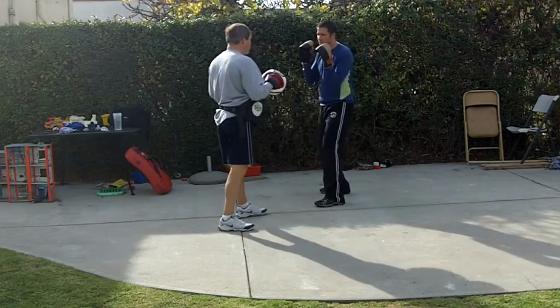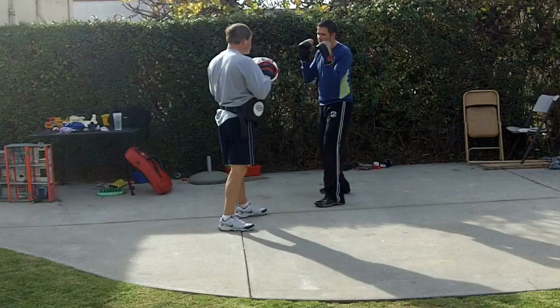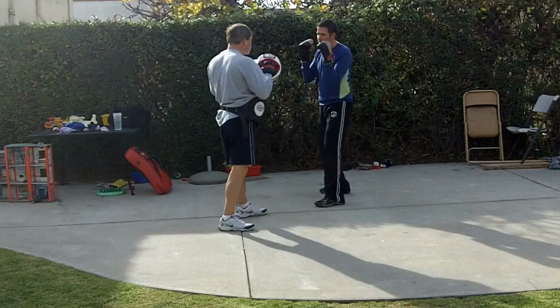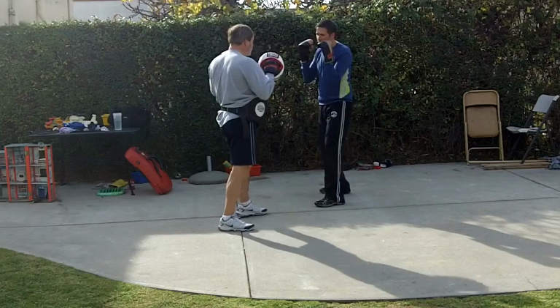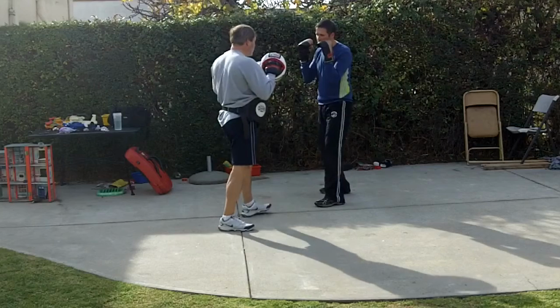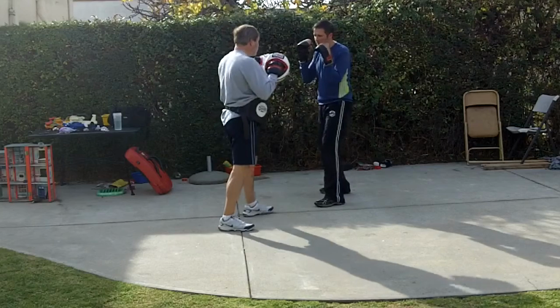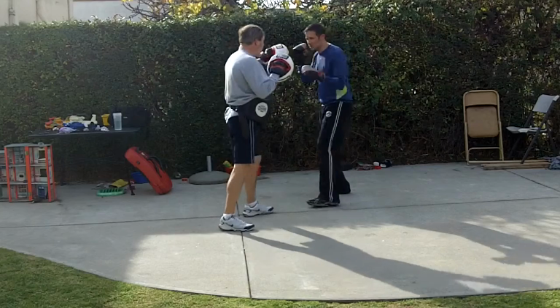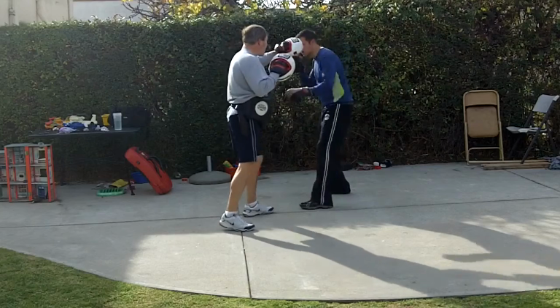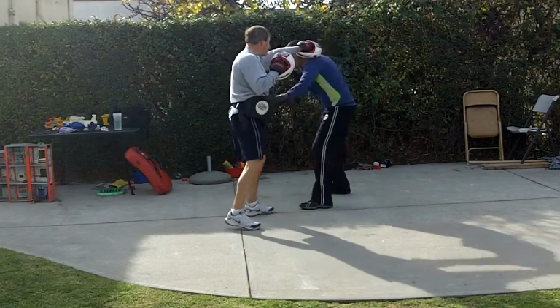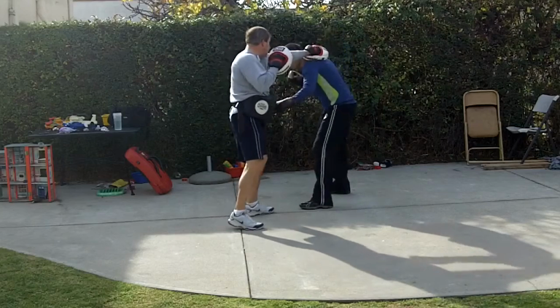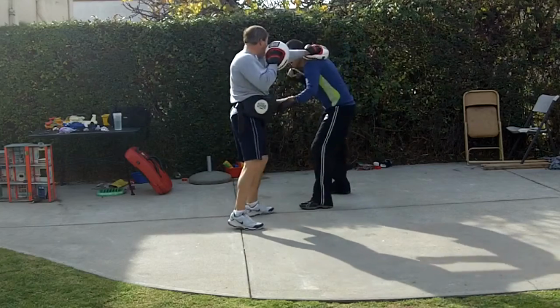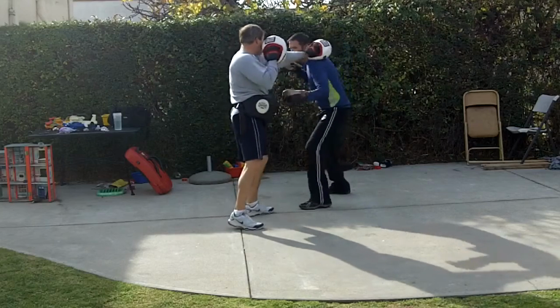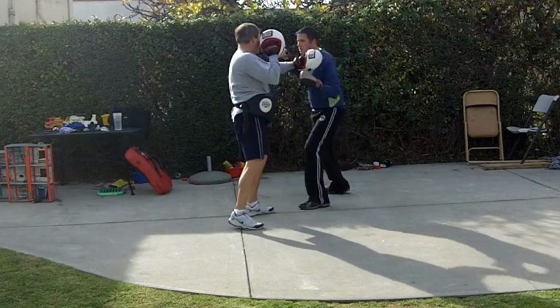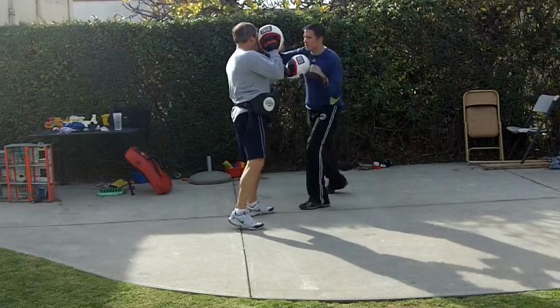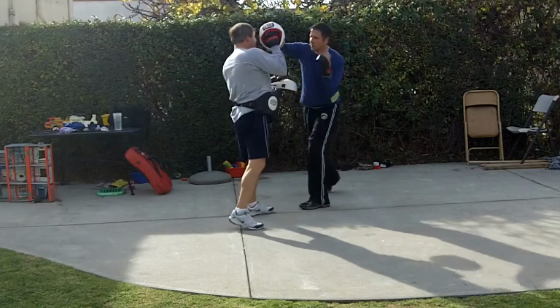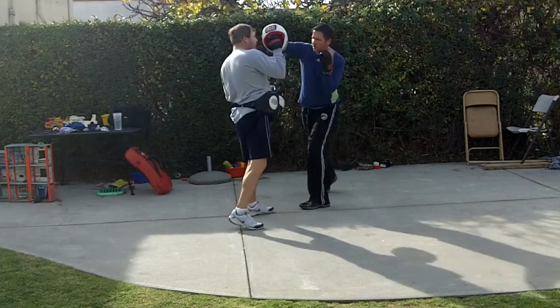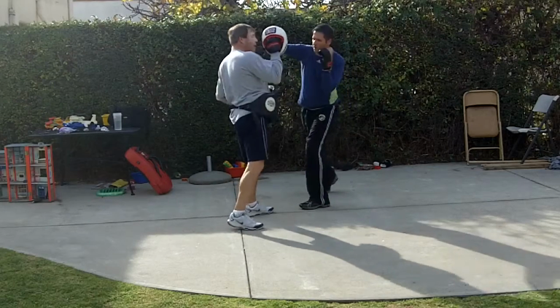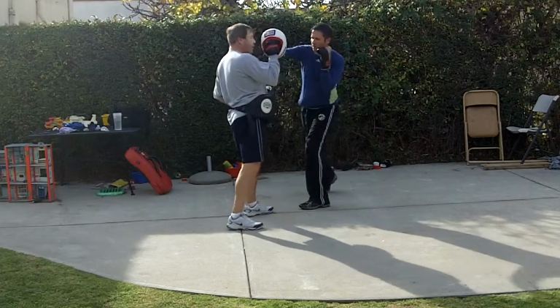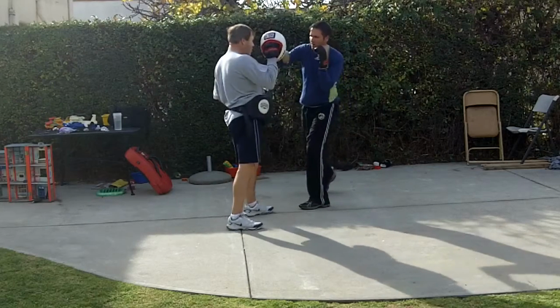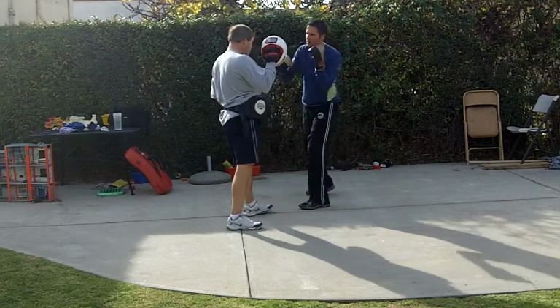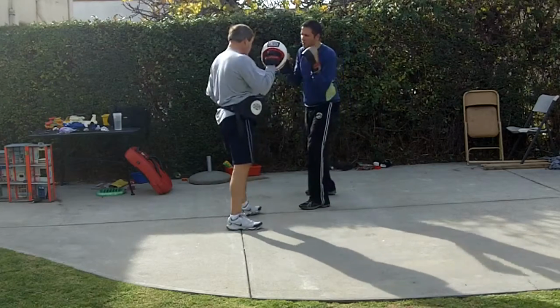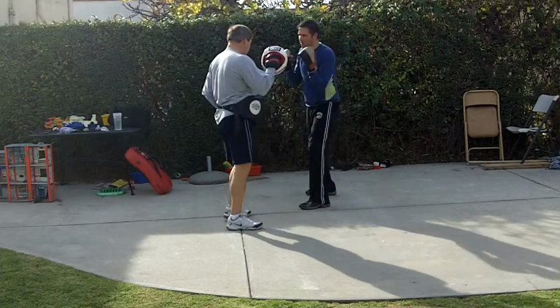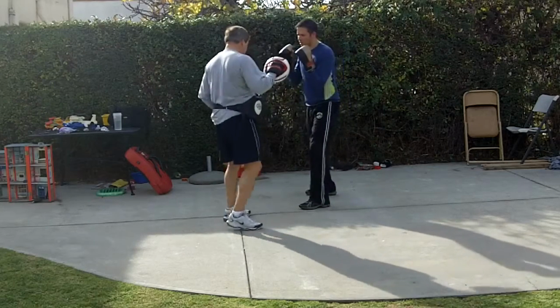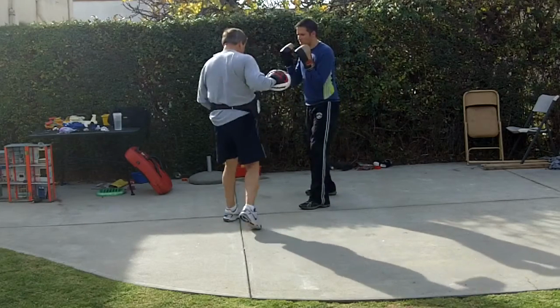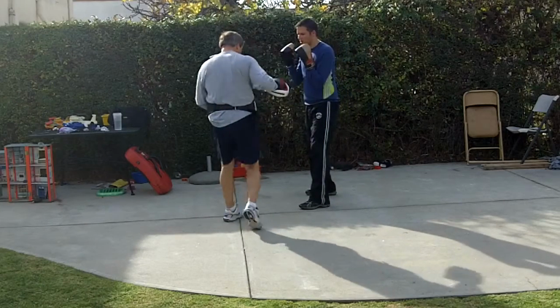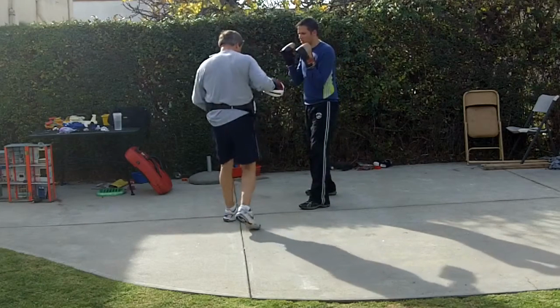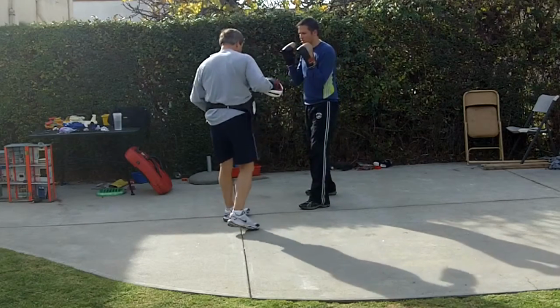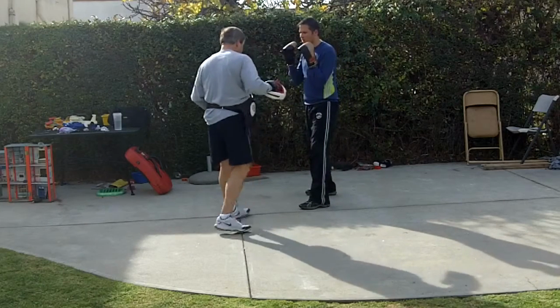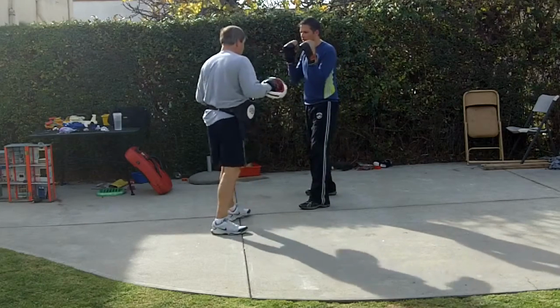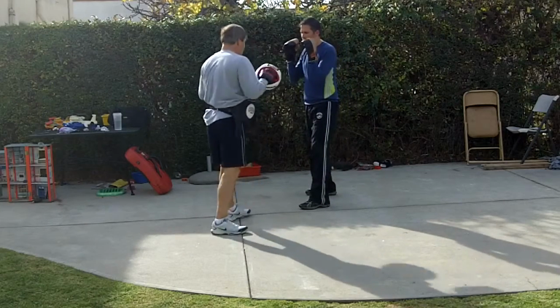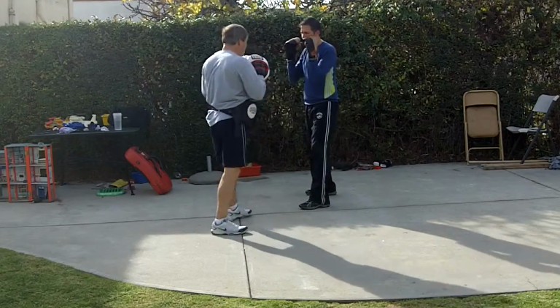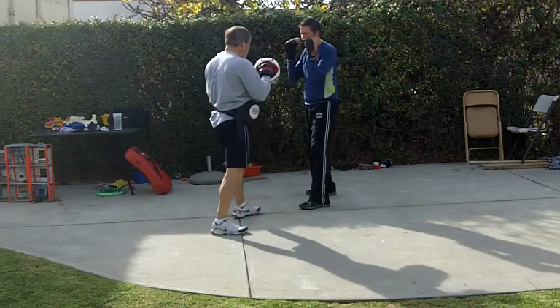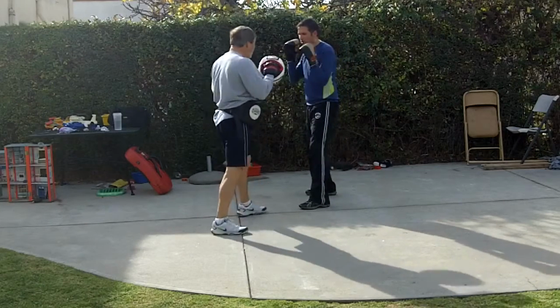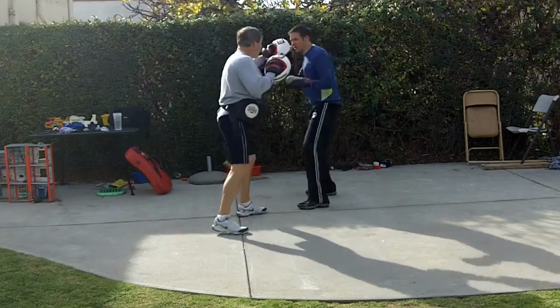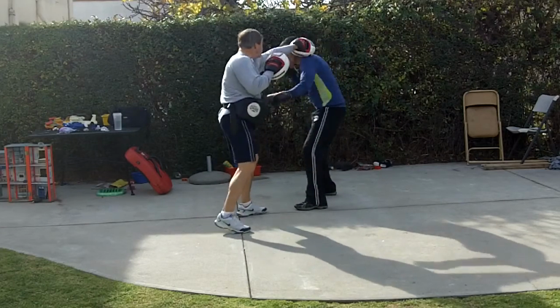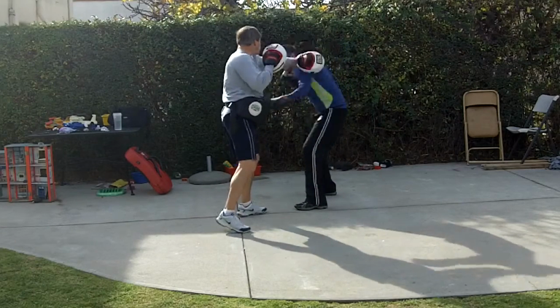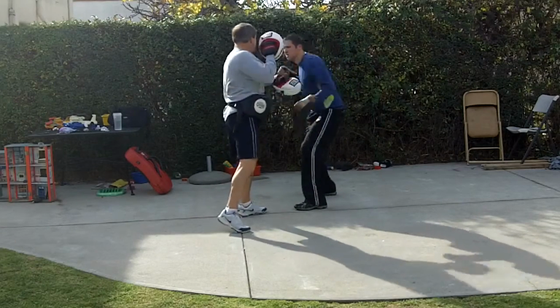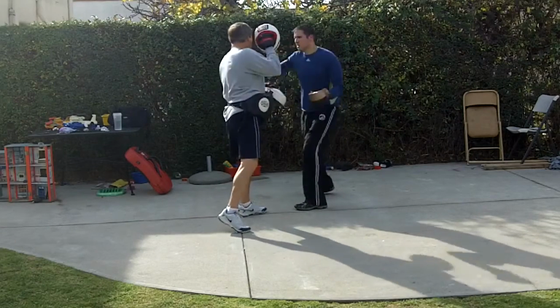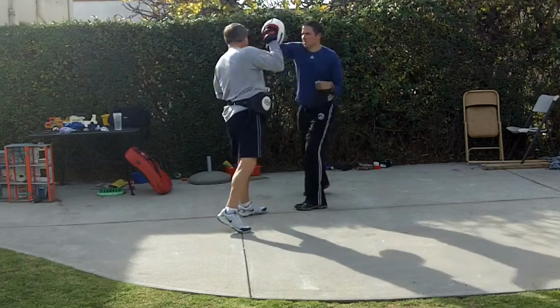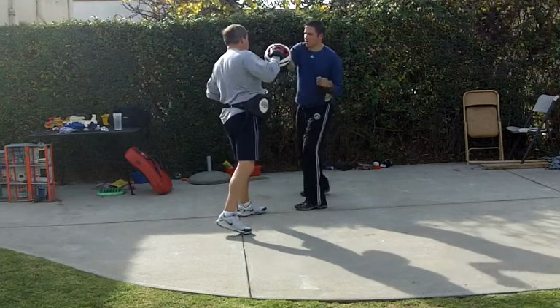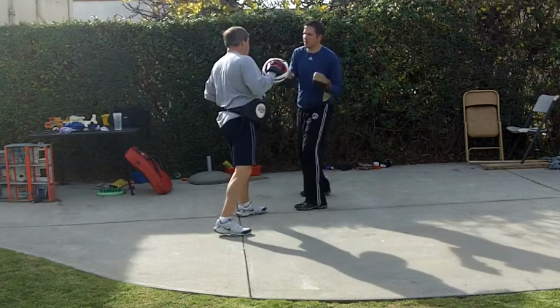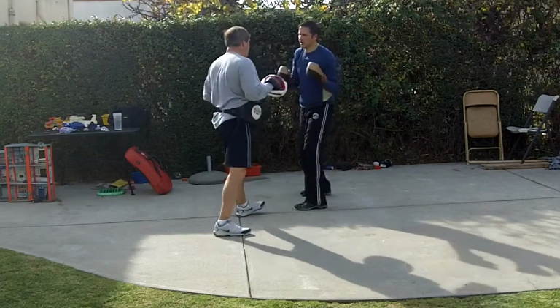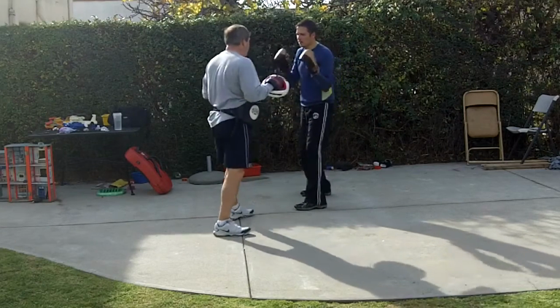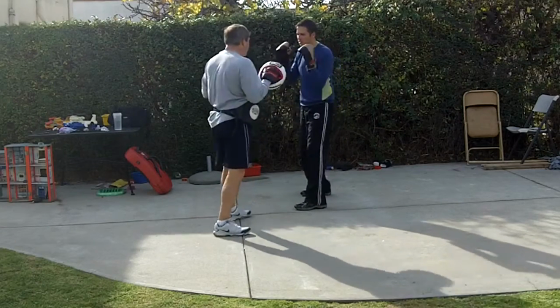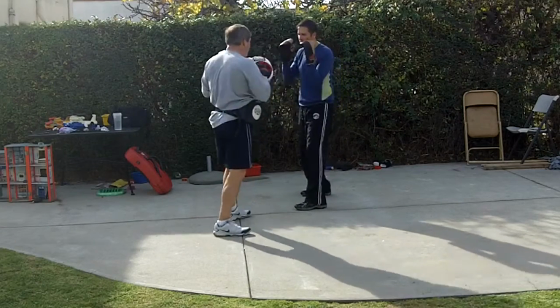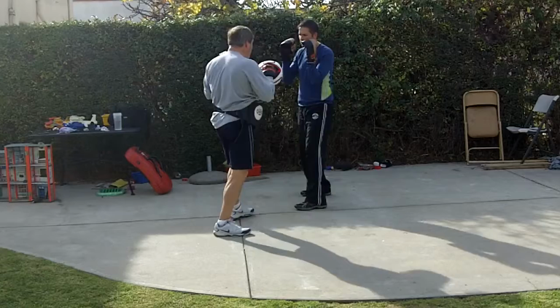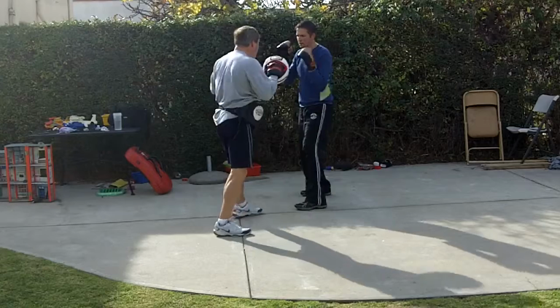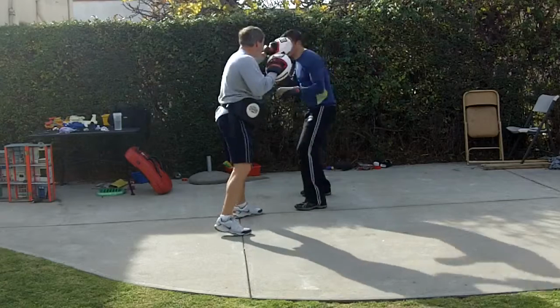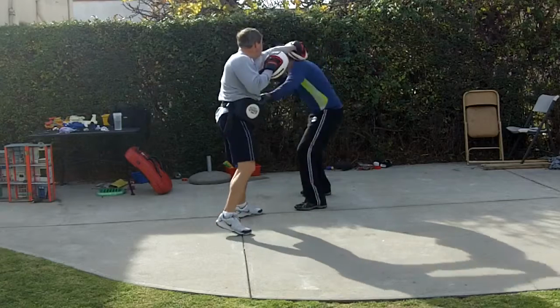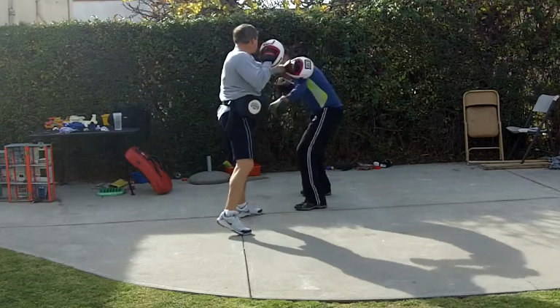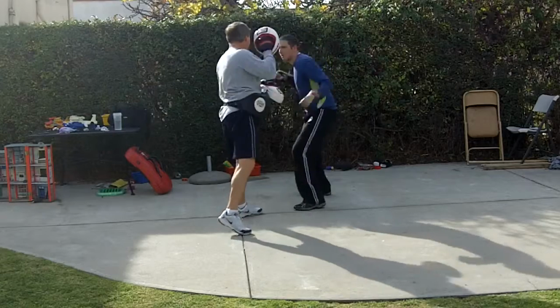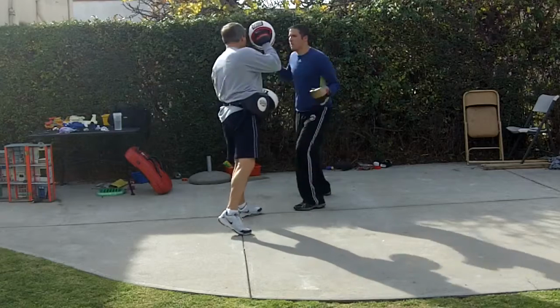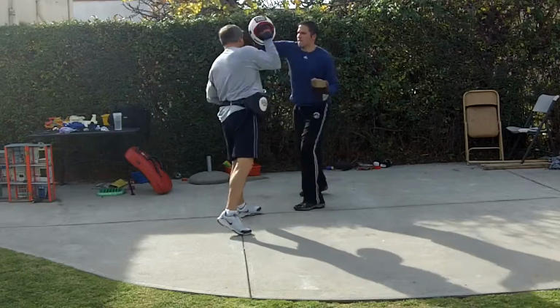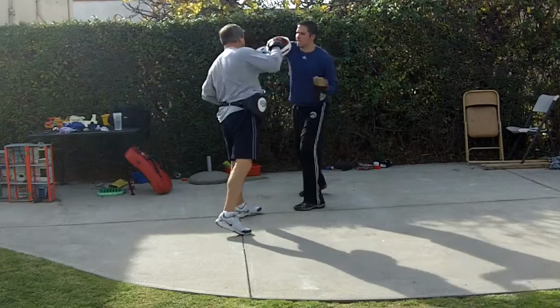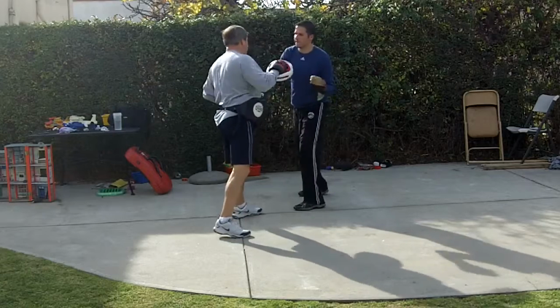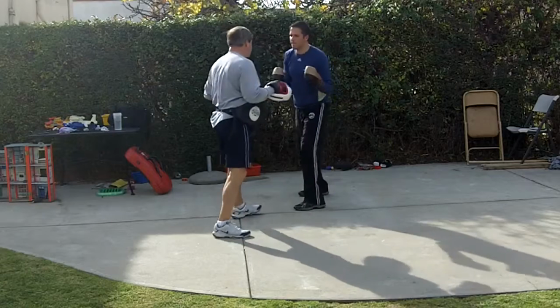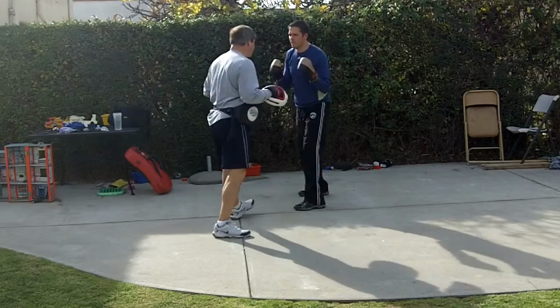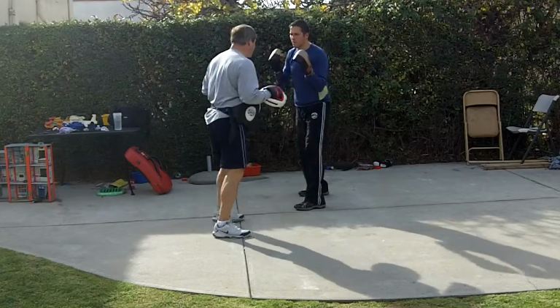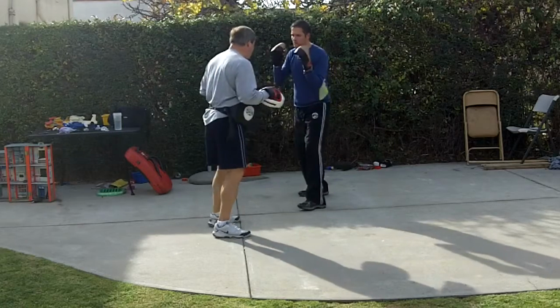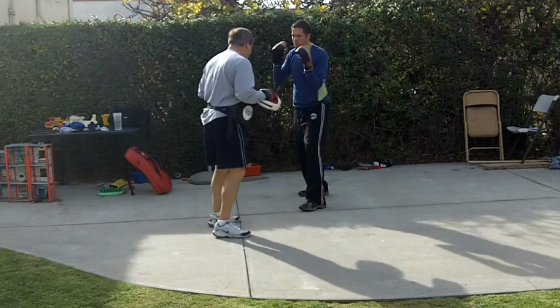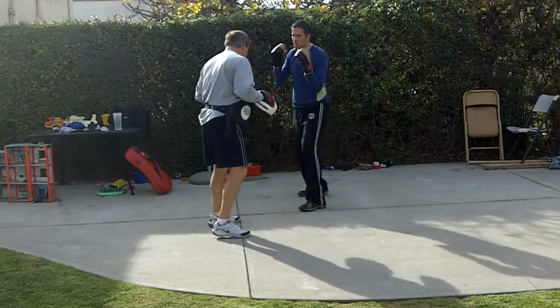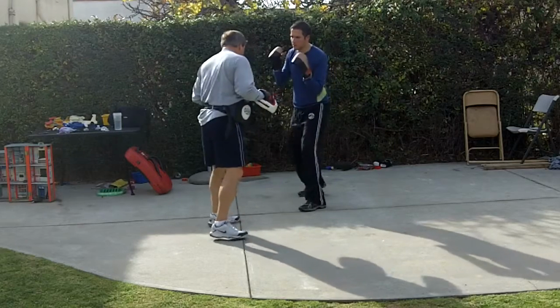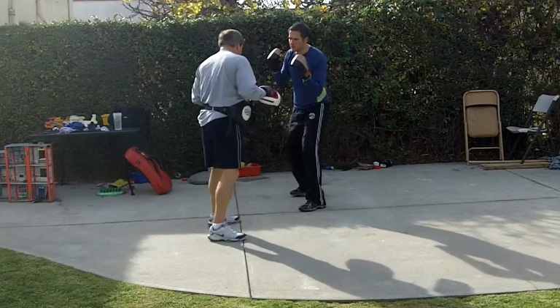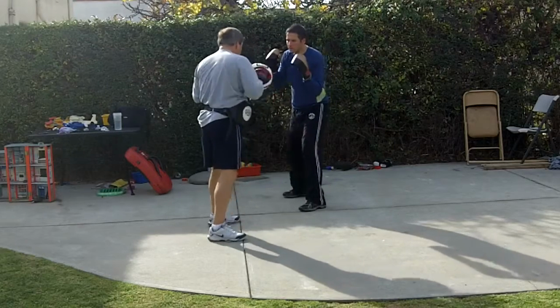So slowly — body, head. There you go. Pivot hard on that right. Nice and smooth.